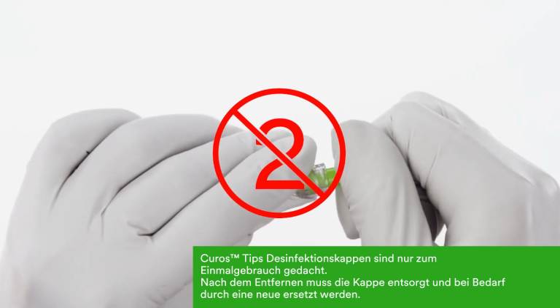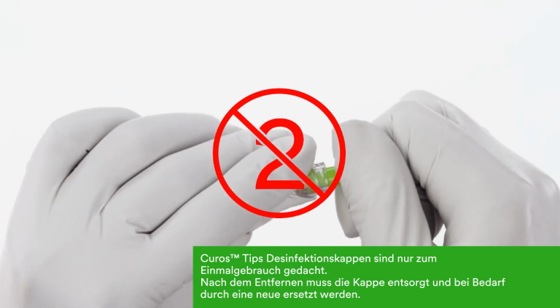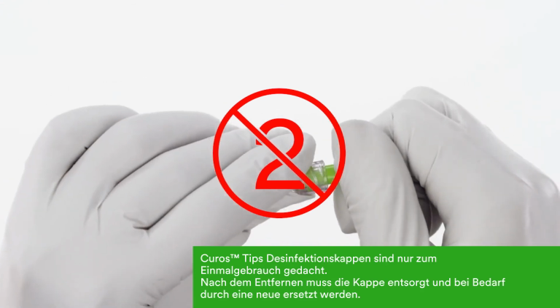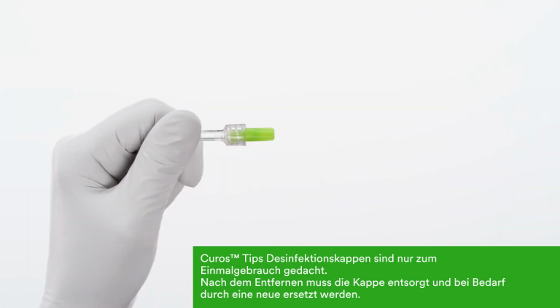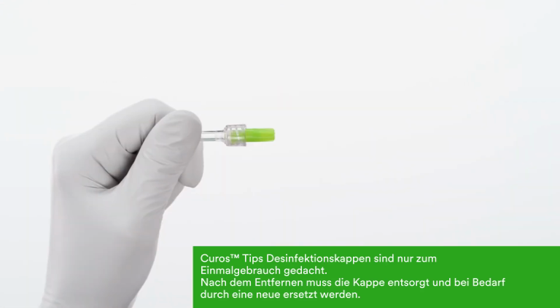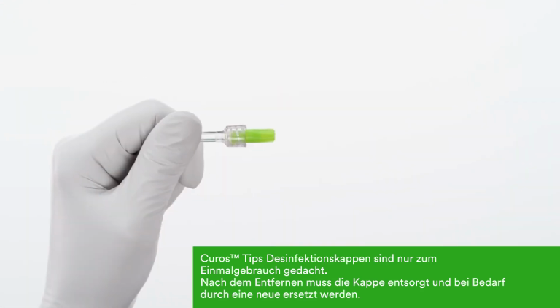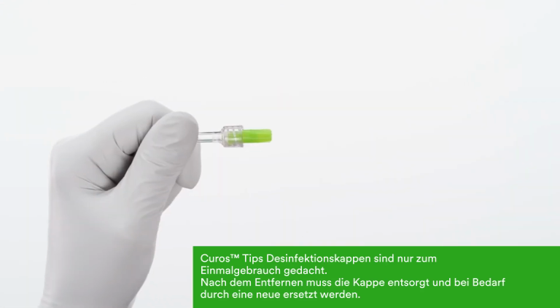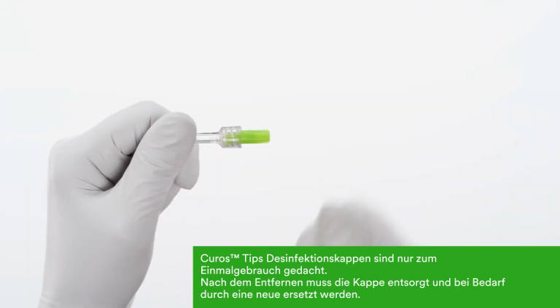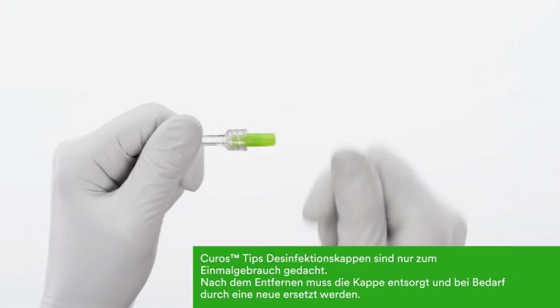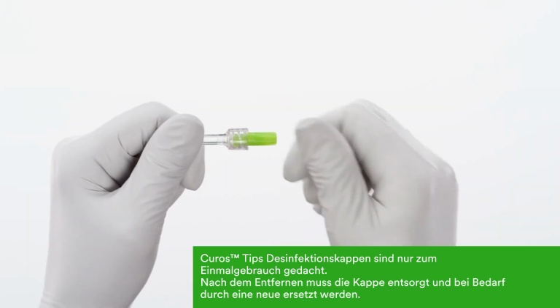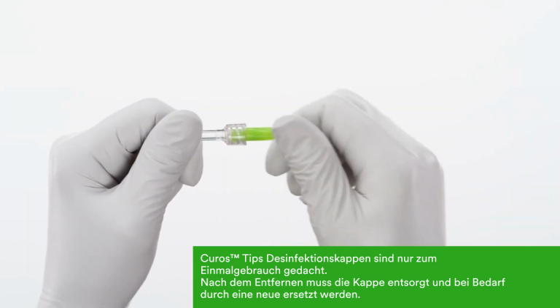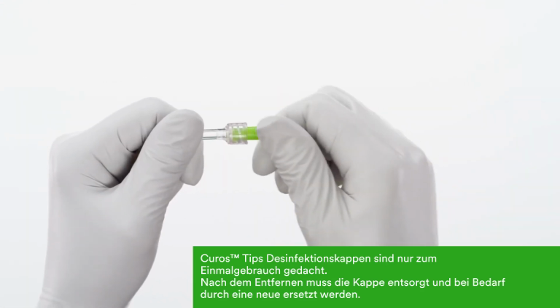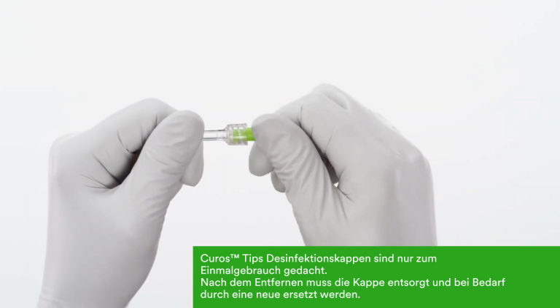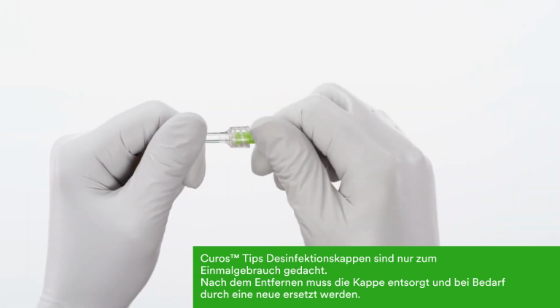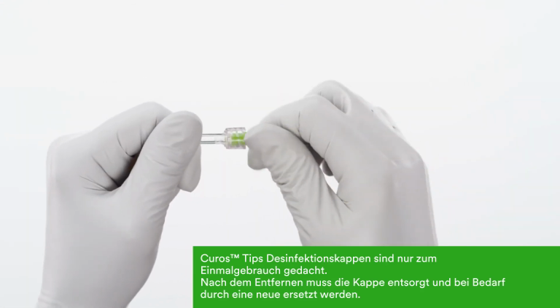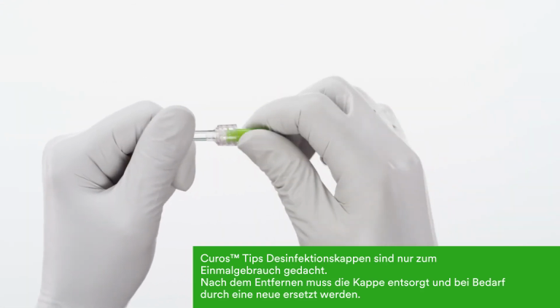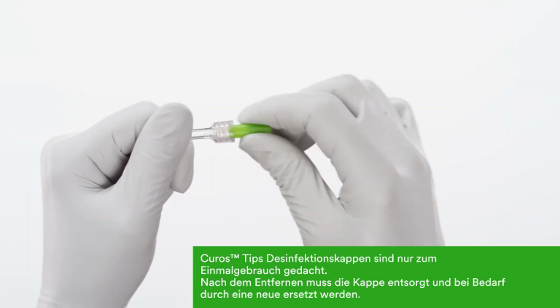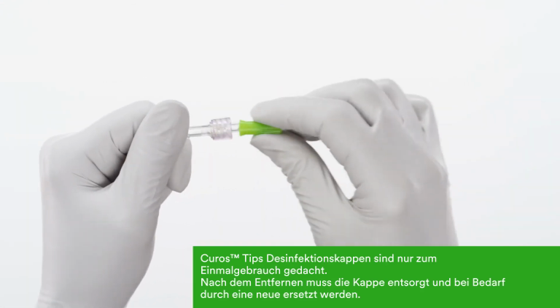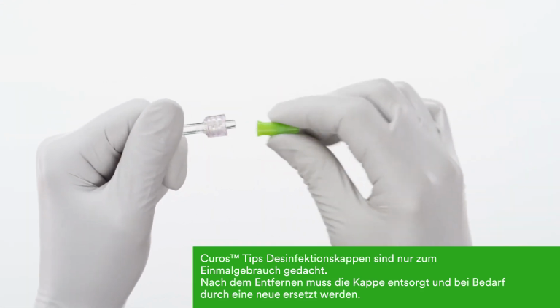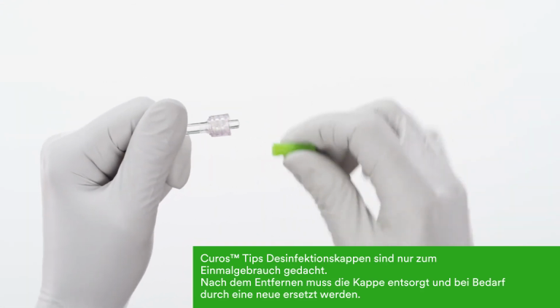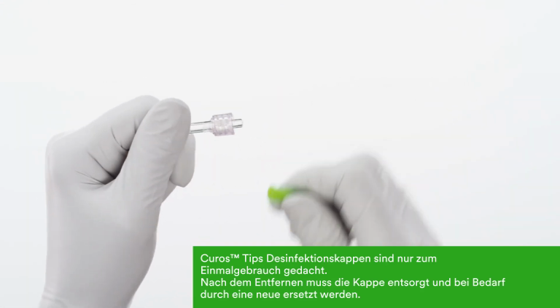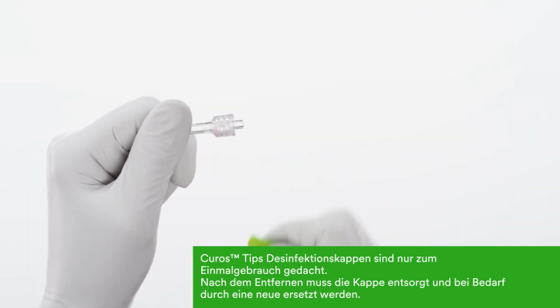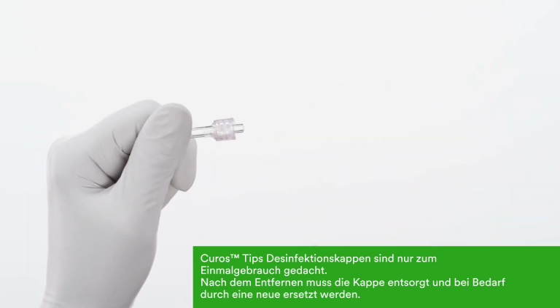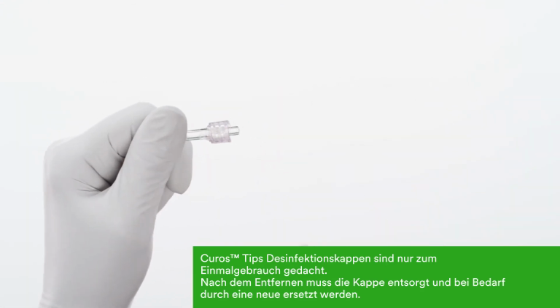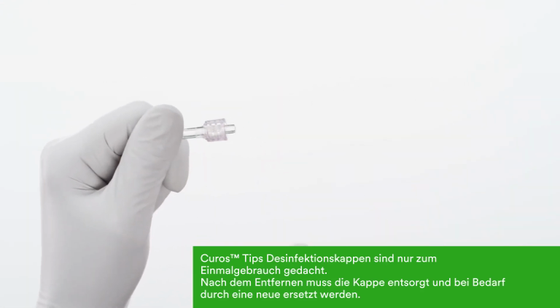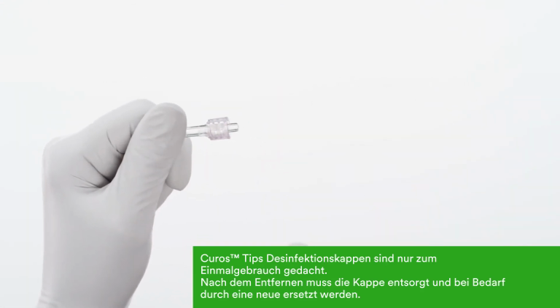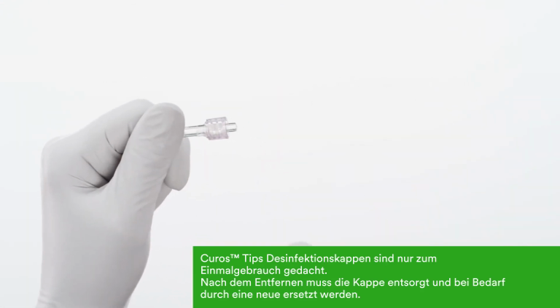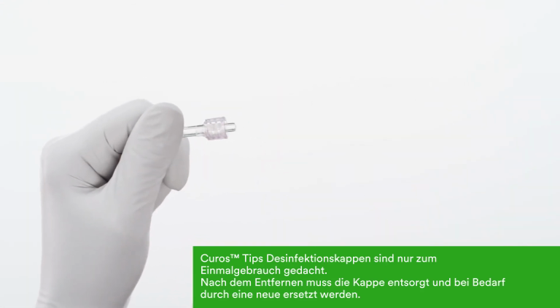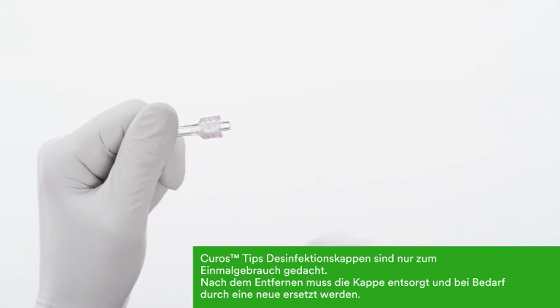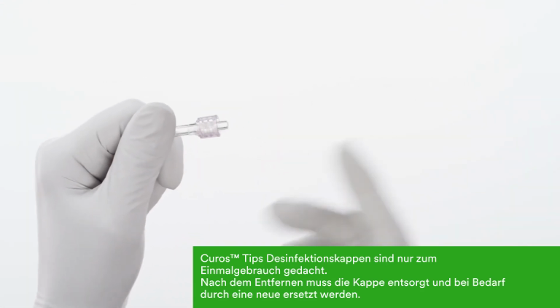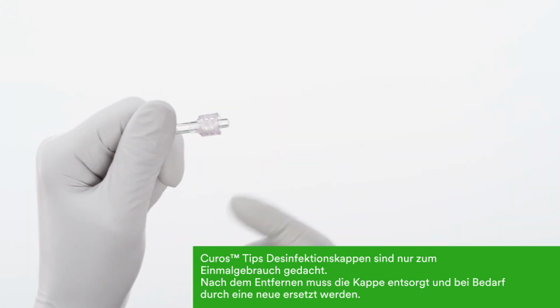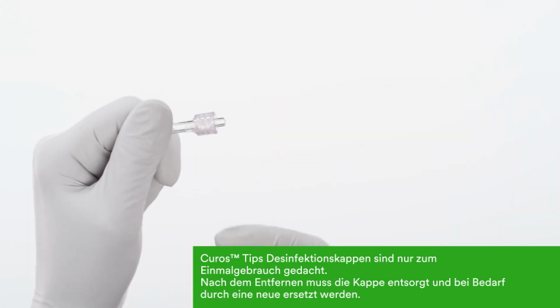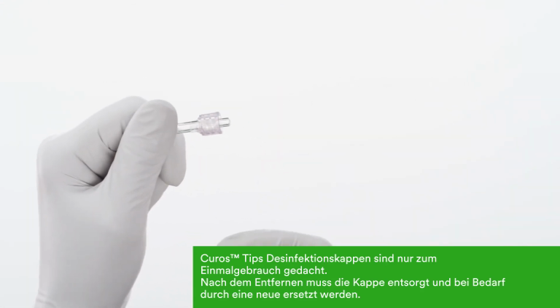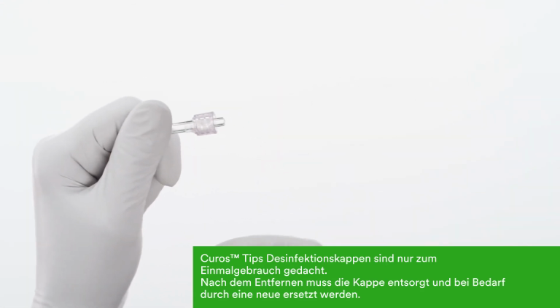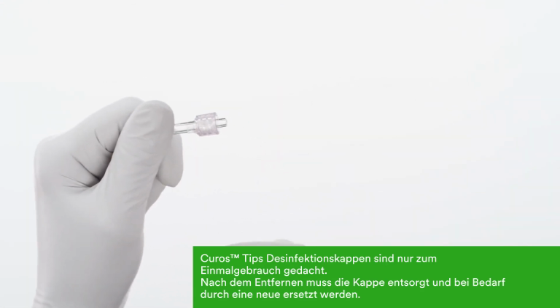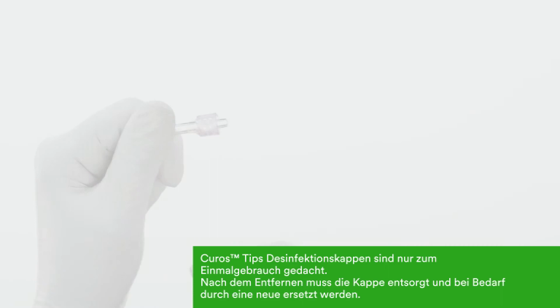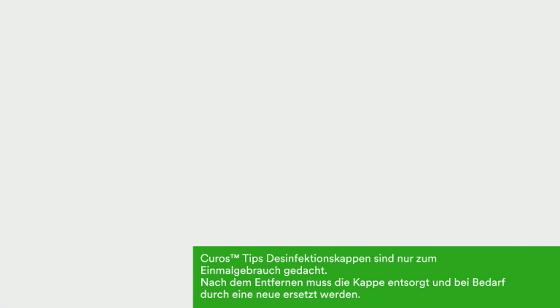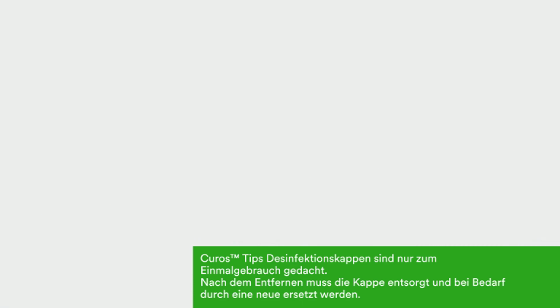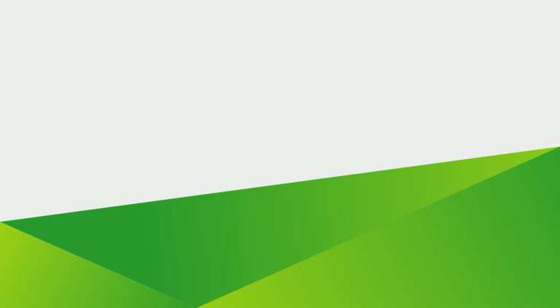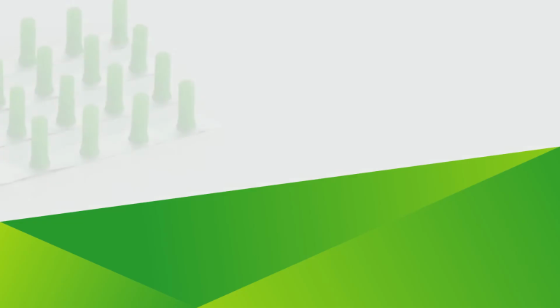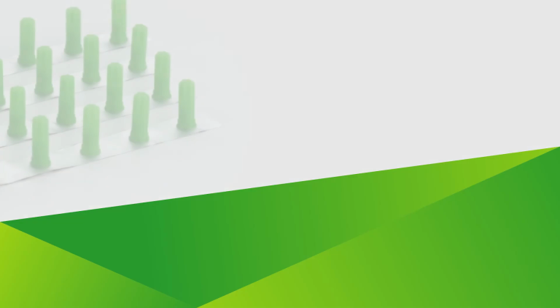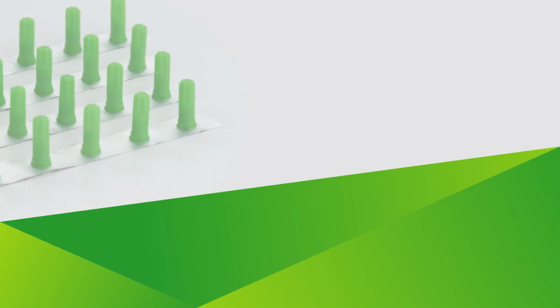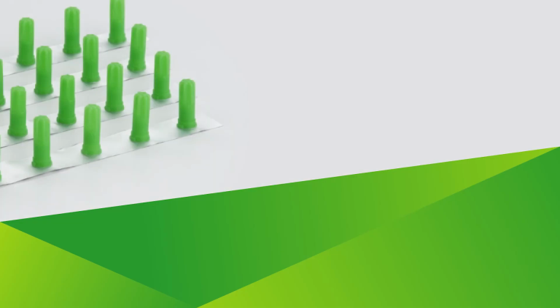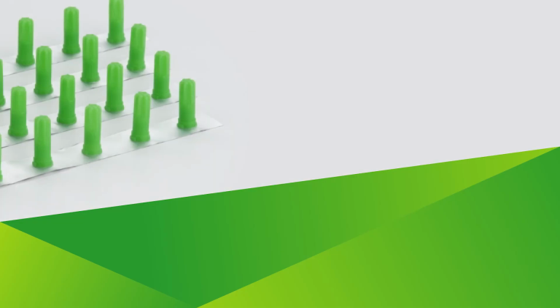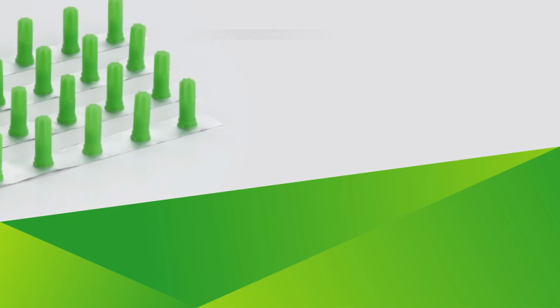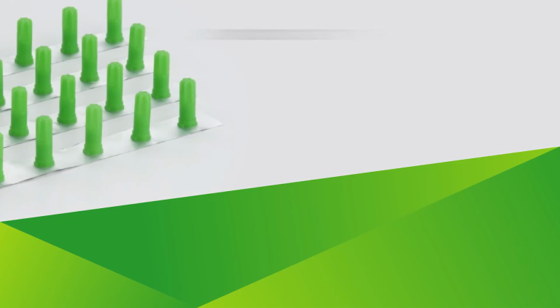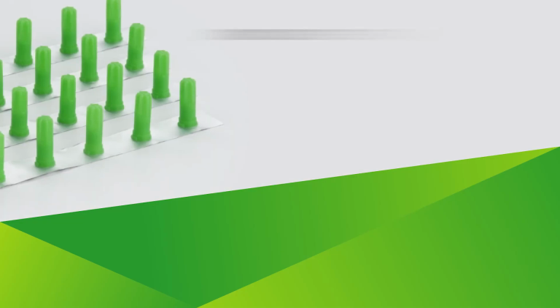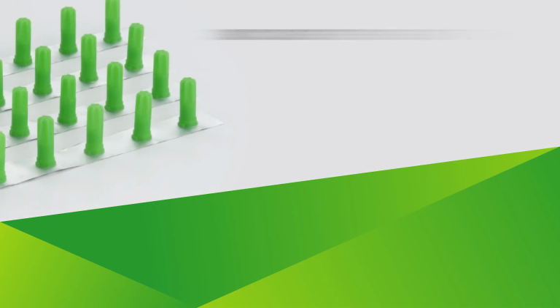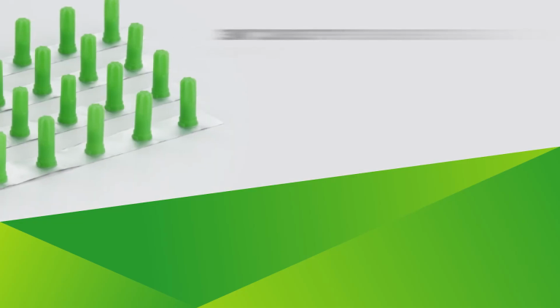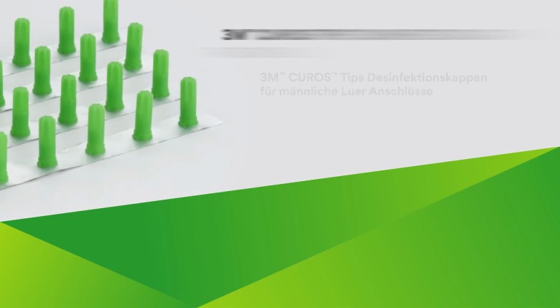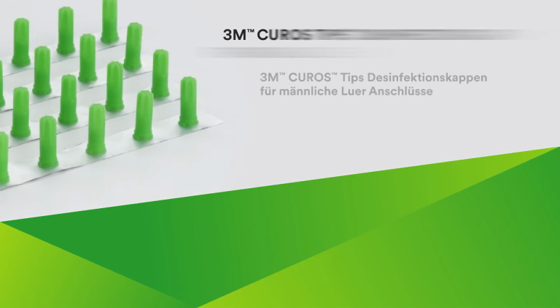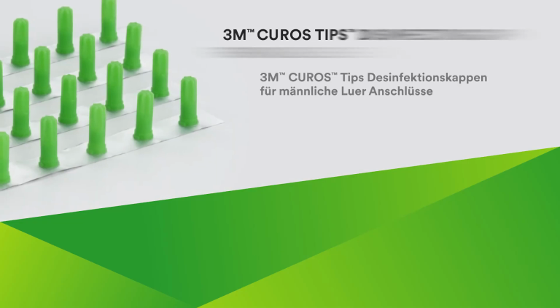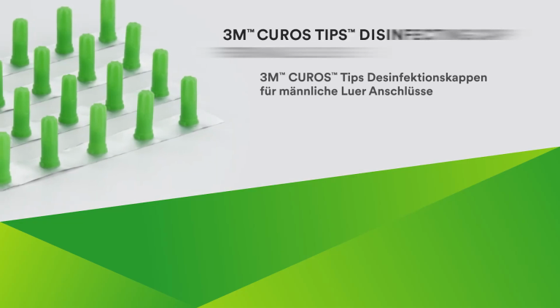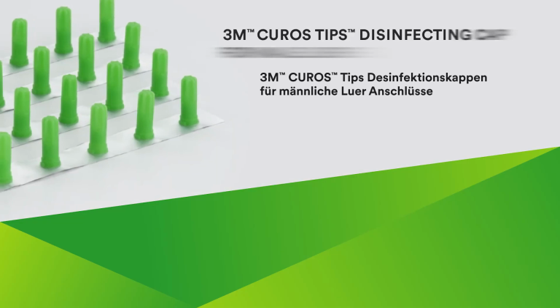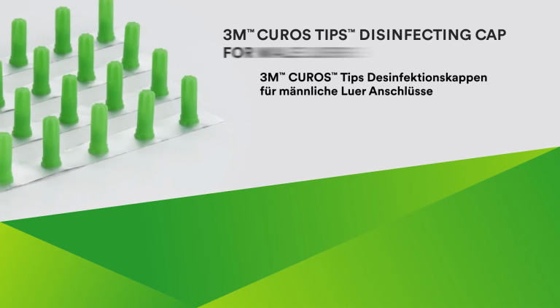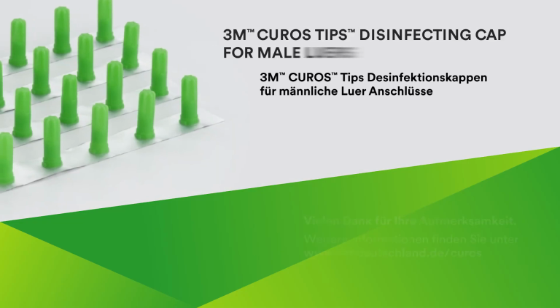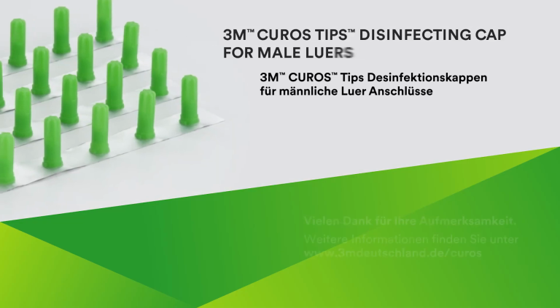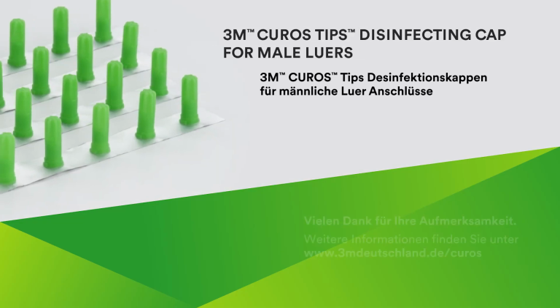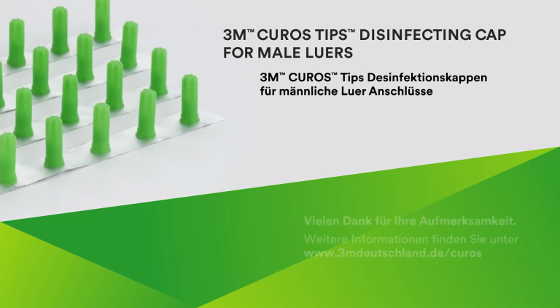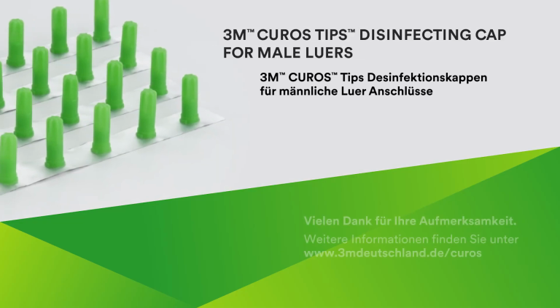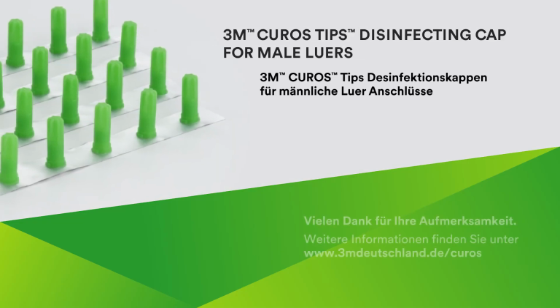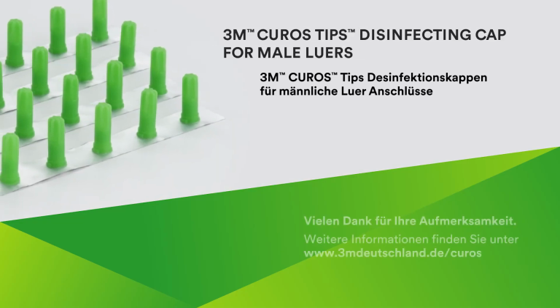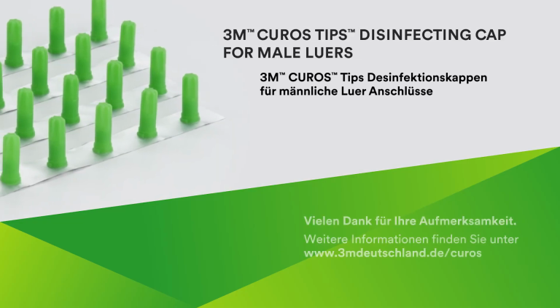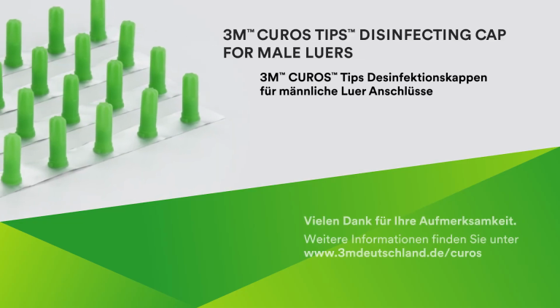After removal, the Kuros Tips disinfecting cap should be discarded and replaced with a new cap. Thanks for your time.